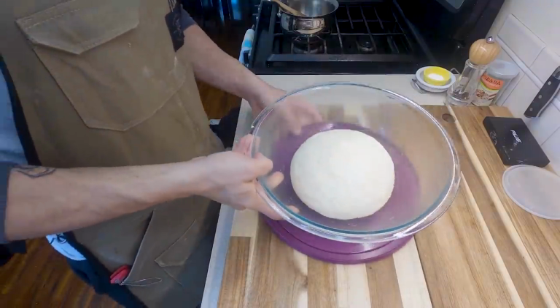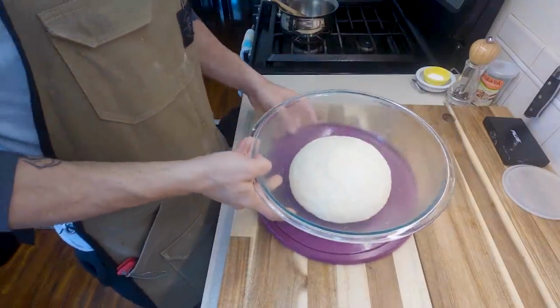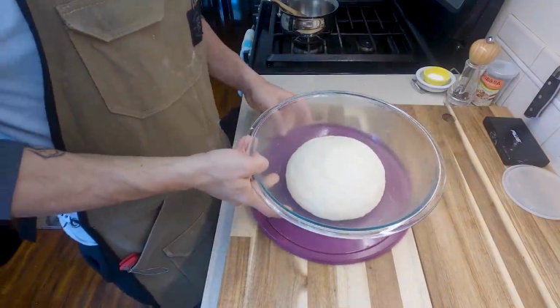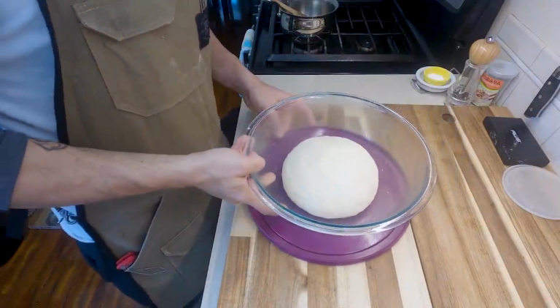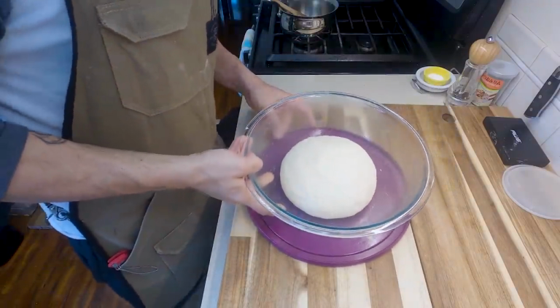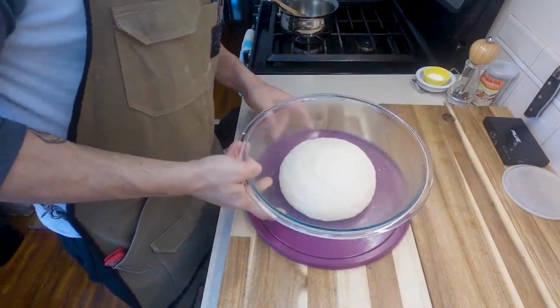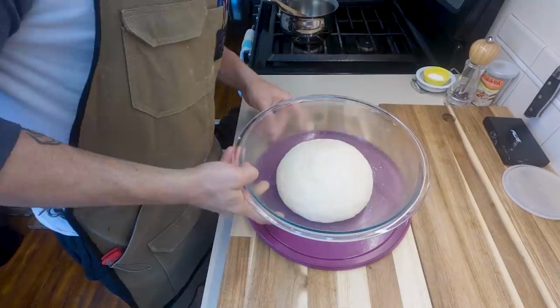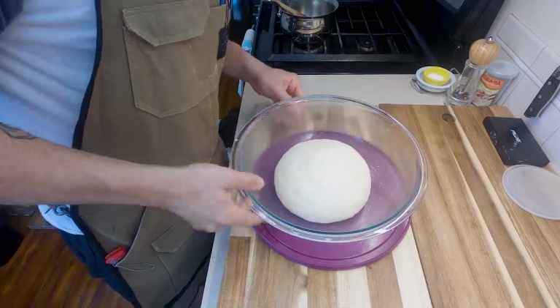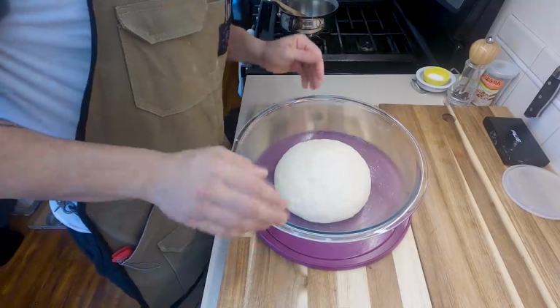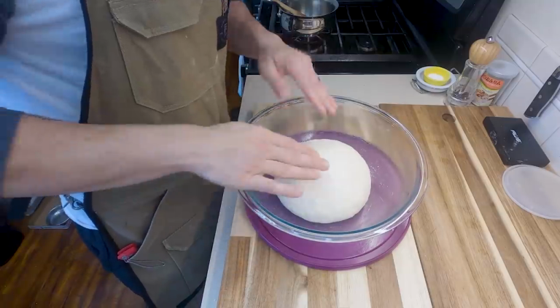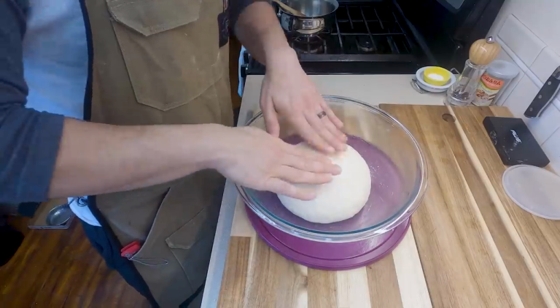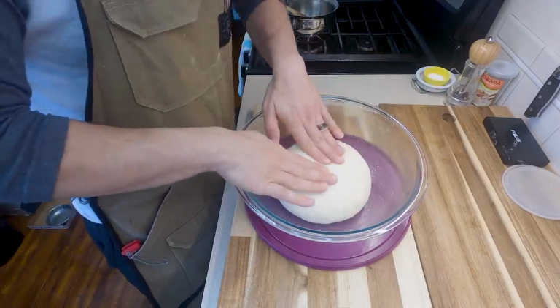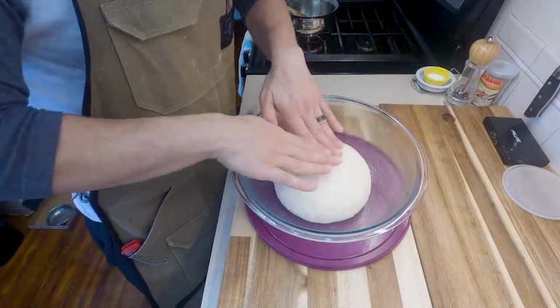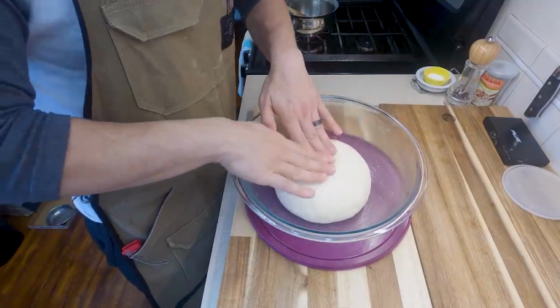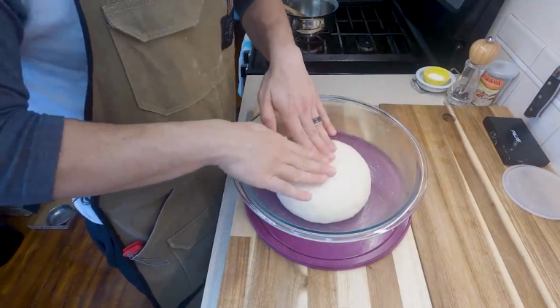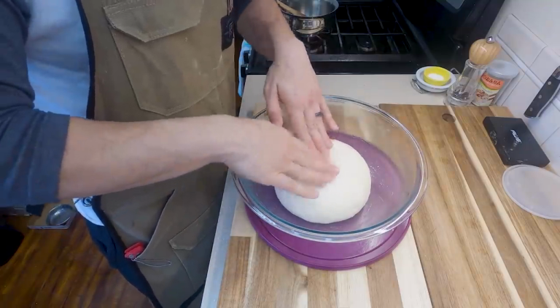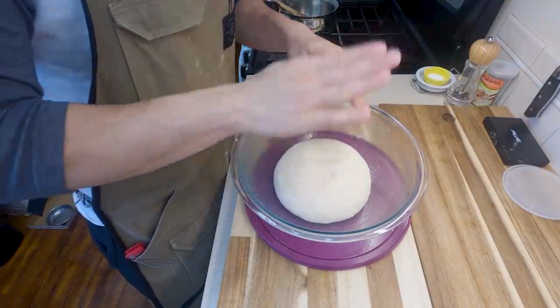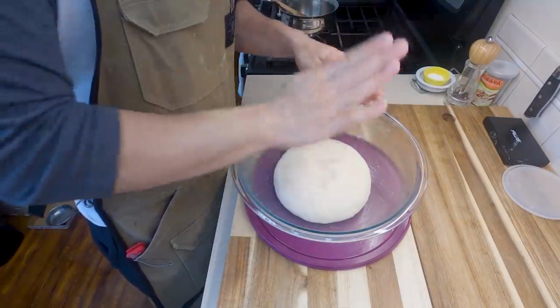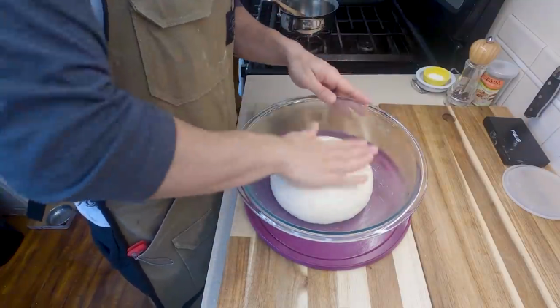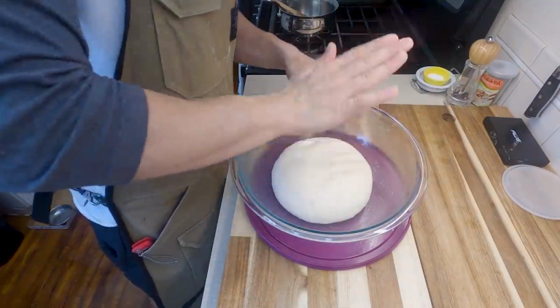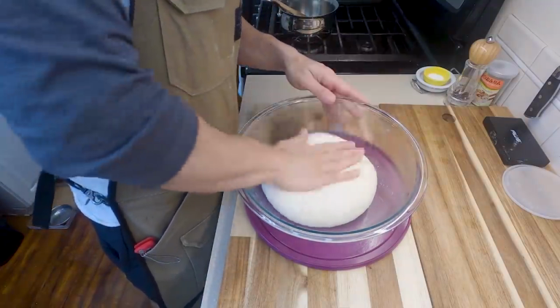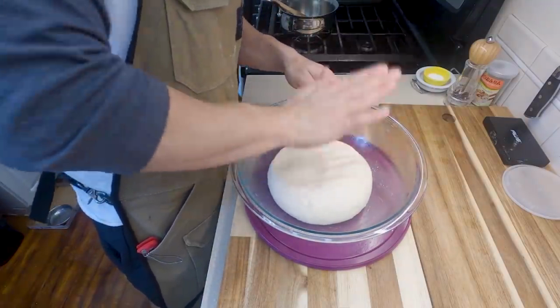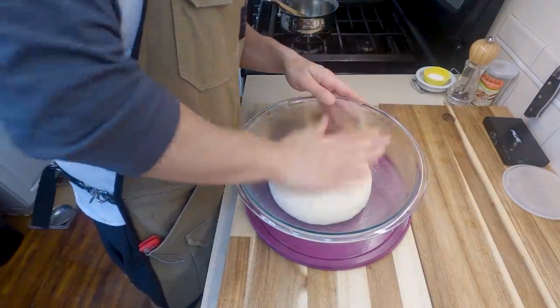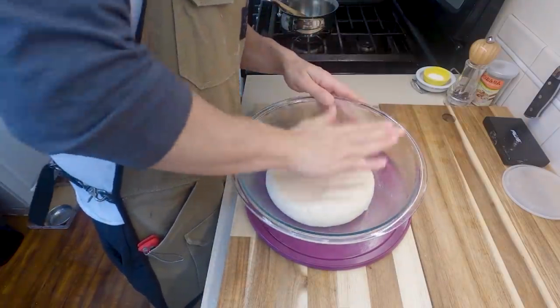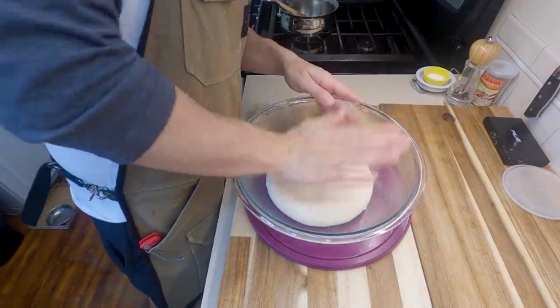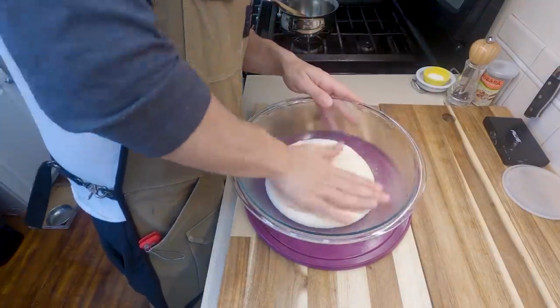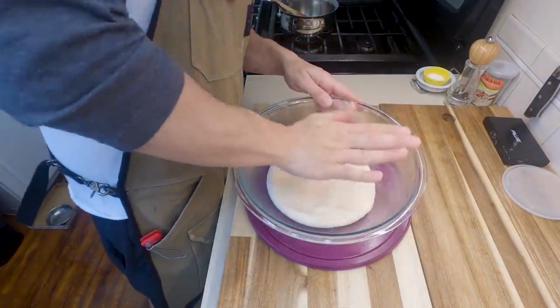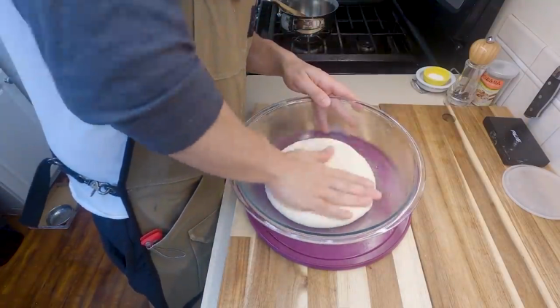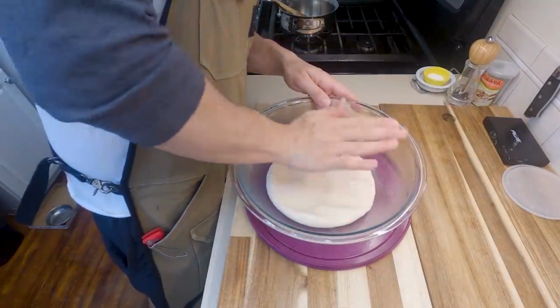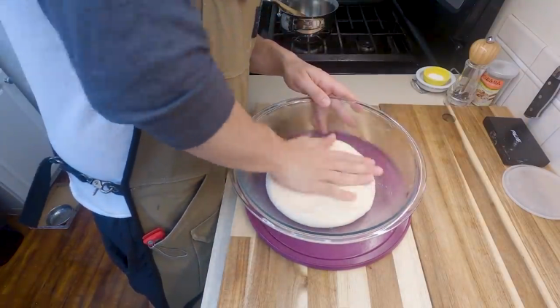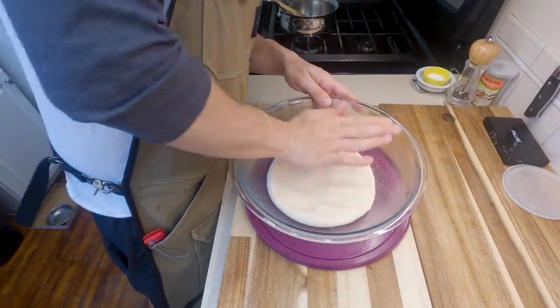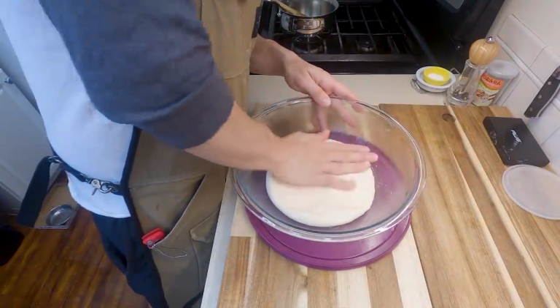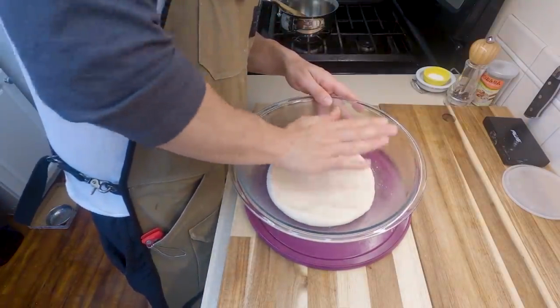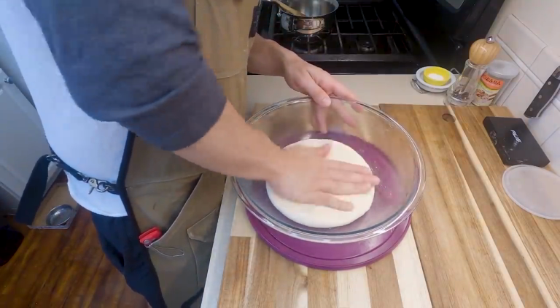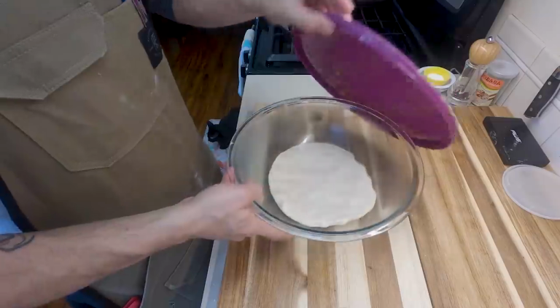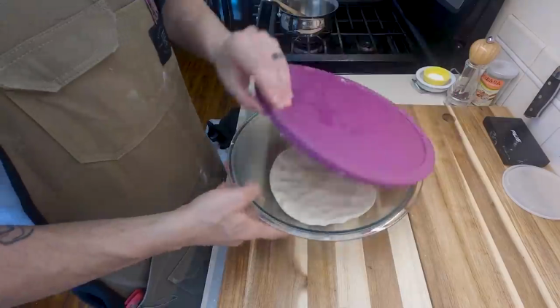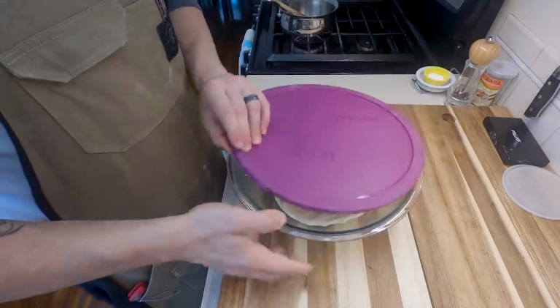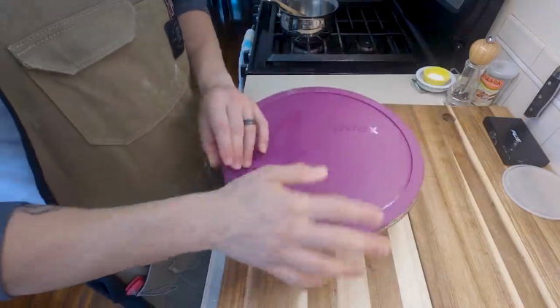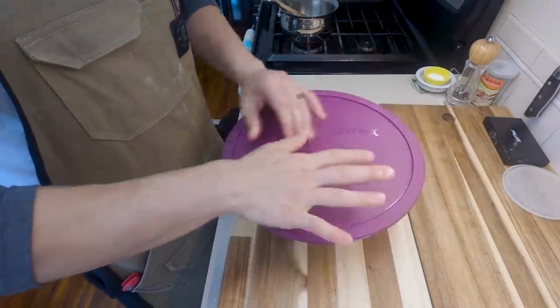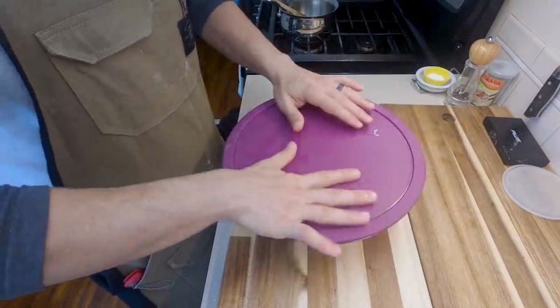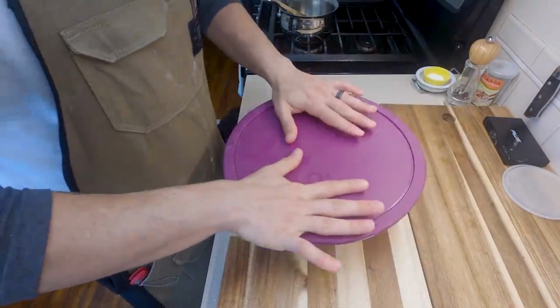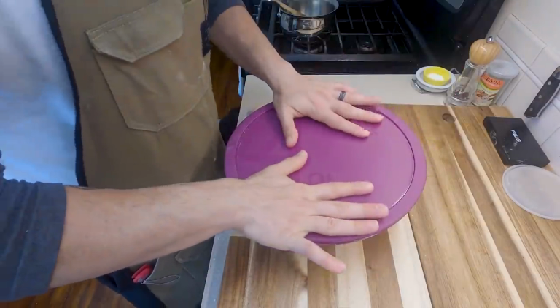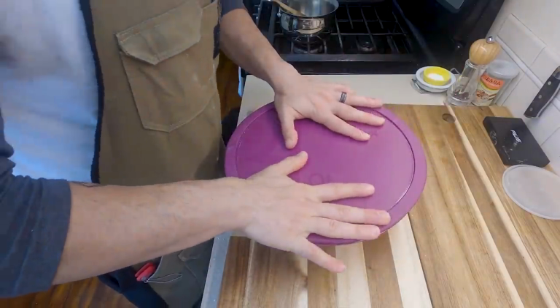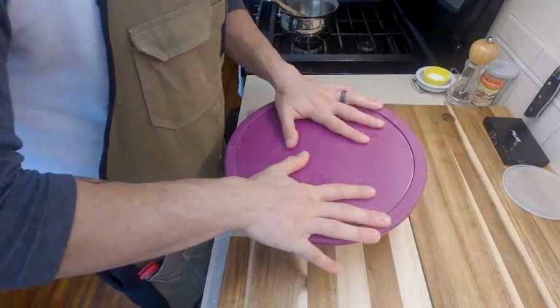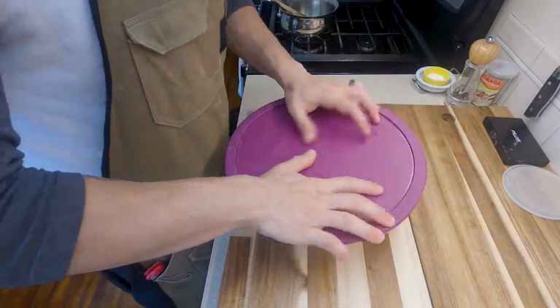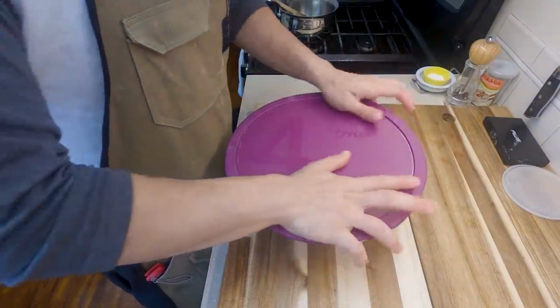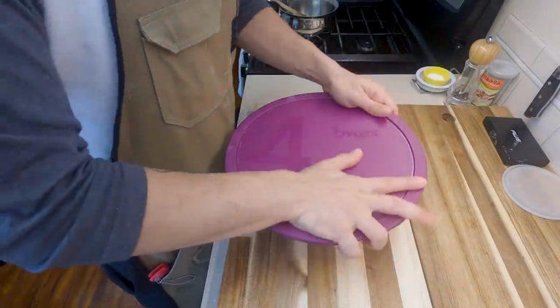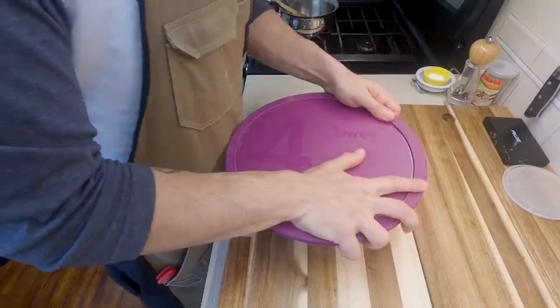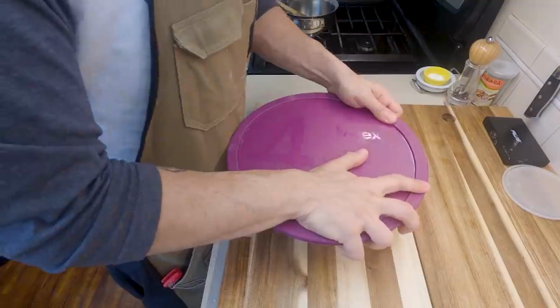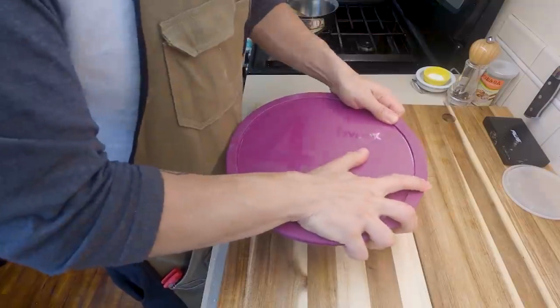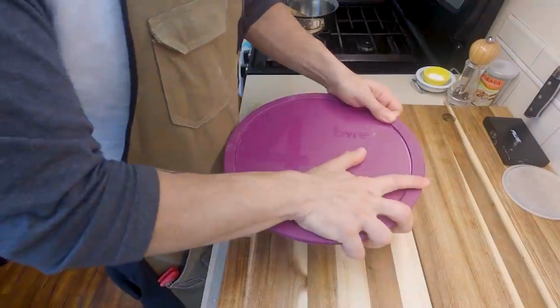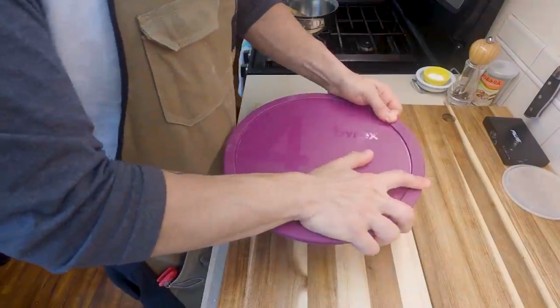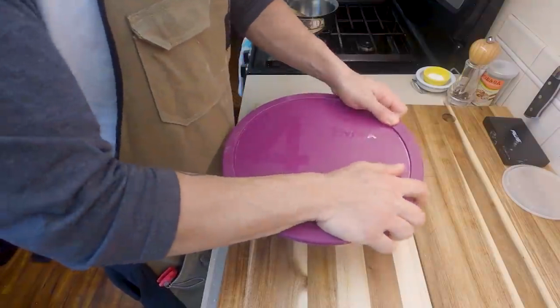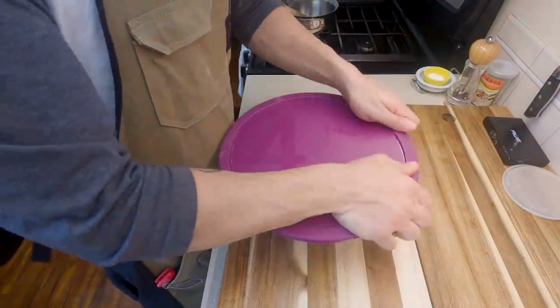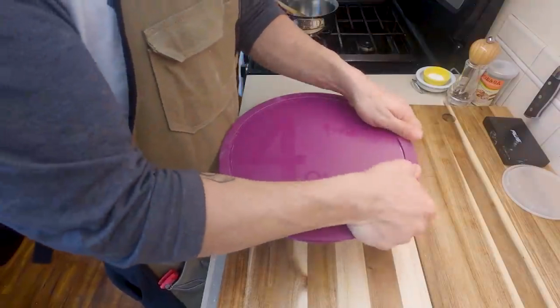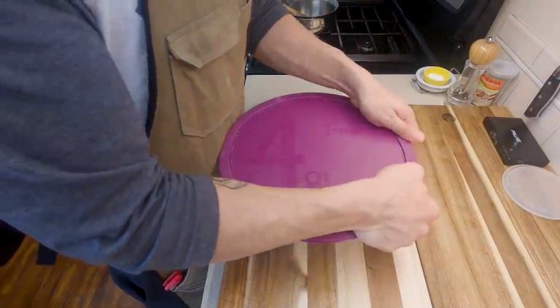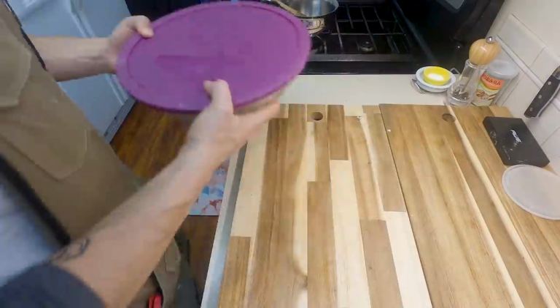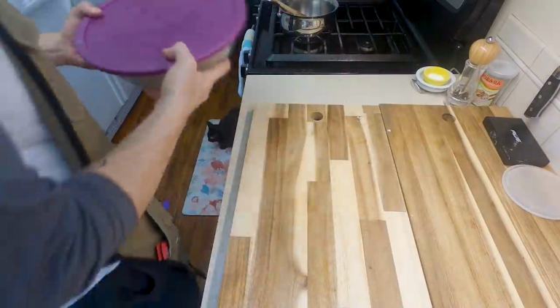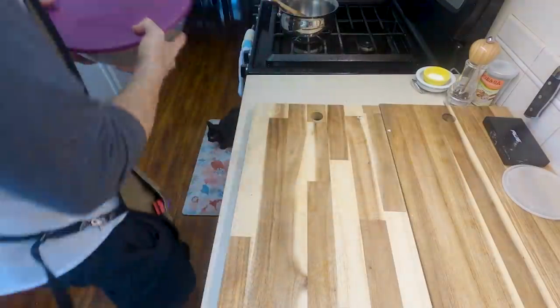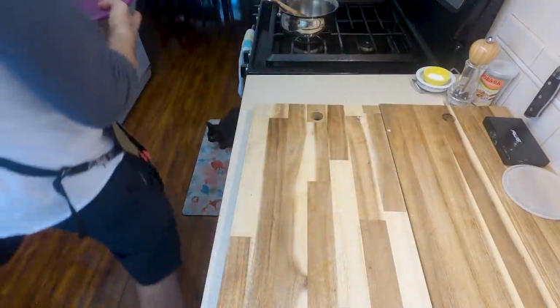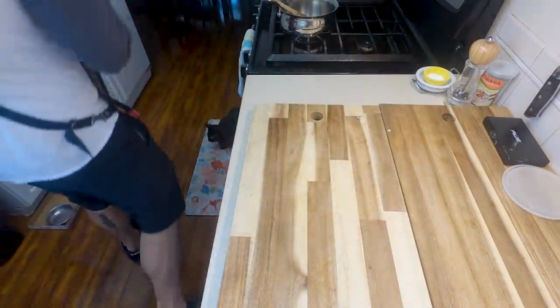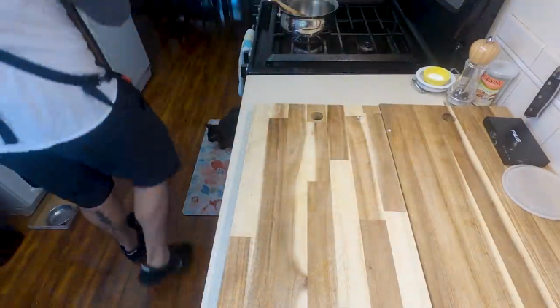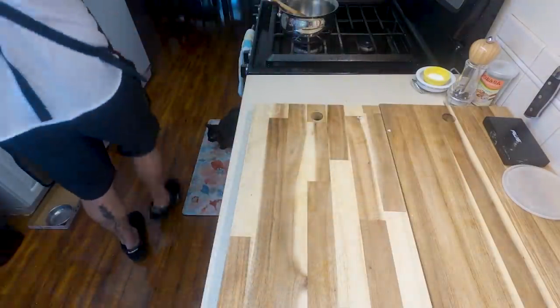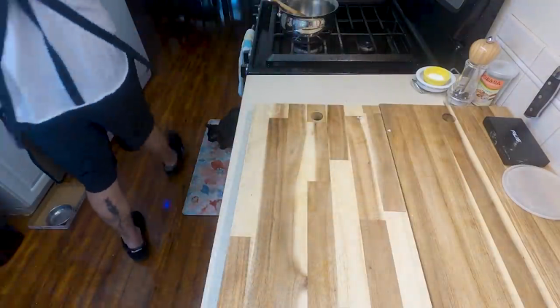After that 45 minutes to an hour, give the dough a little punch down, throw your lid back on, and place it back in the fridge until we're ready to roll it out.